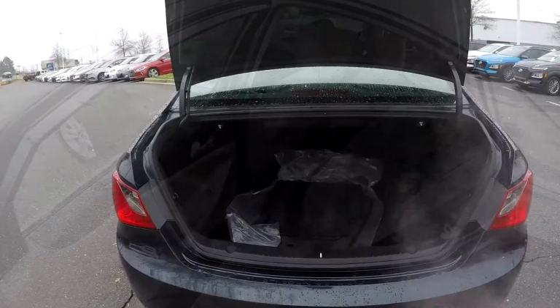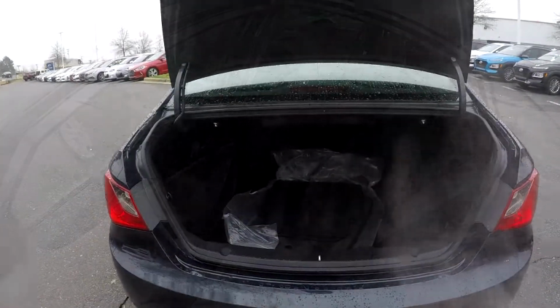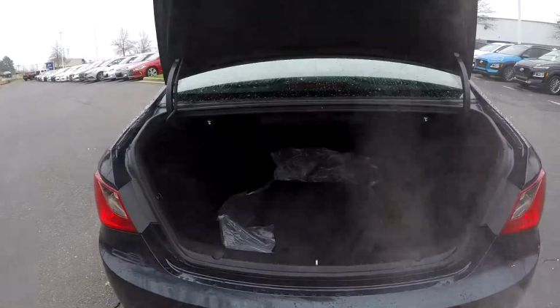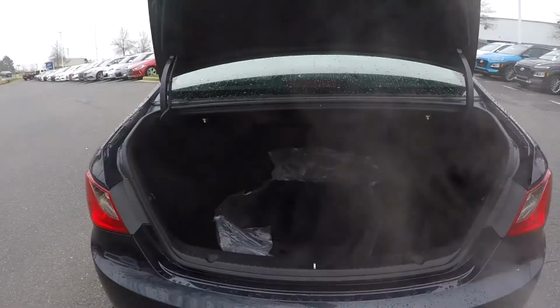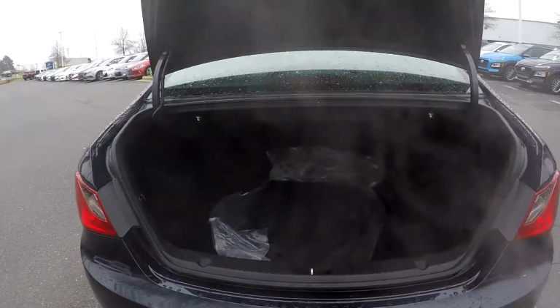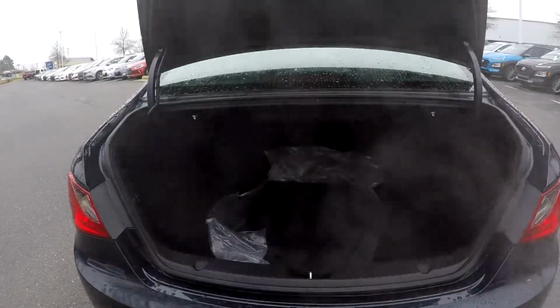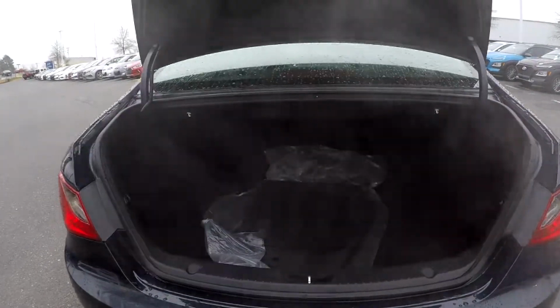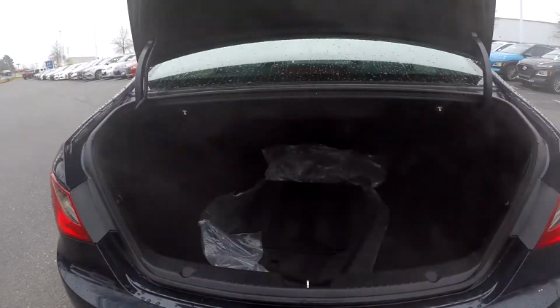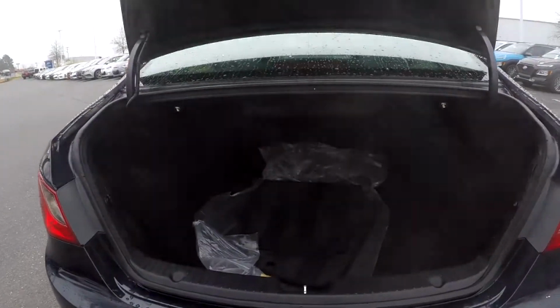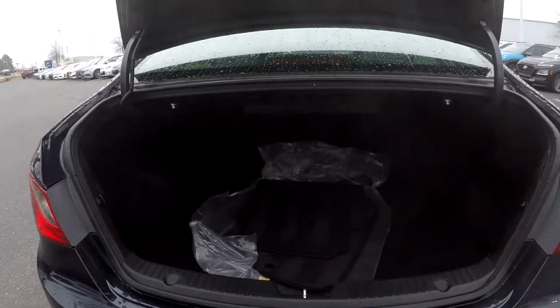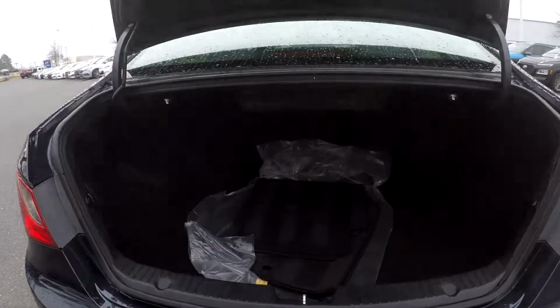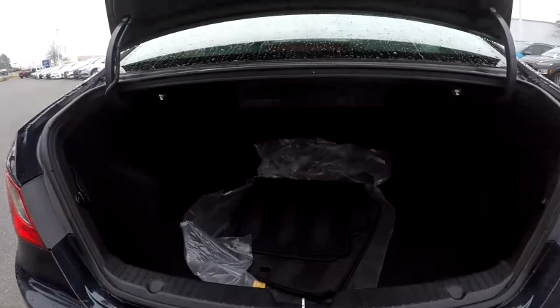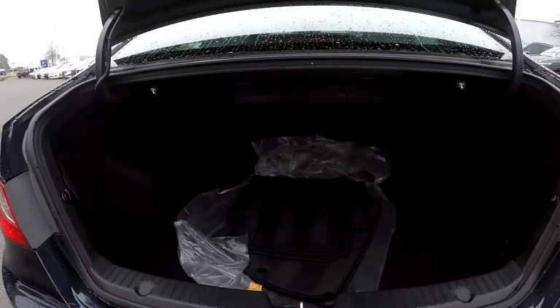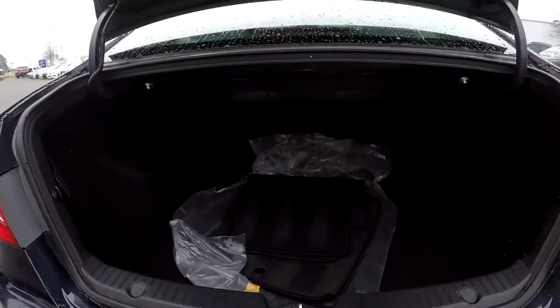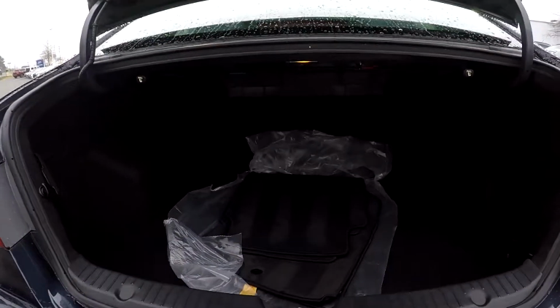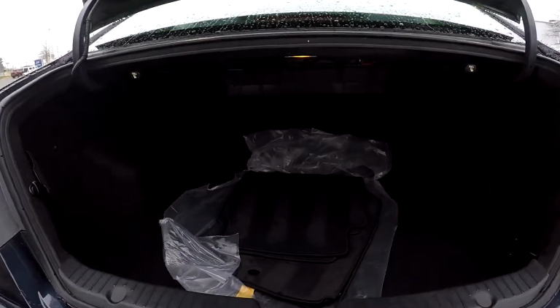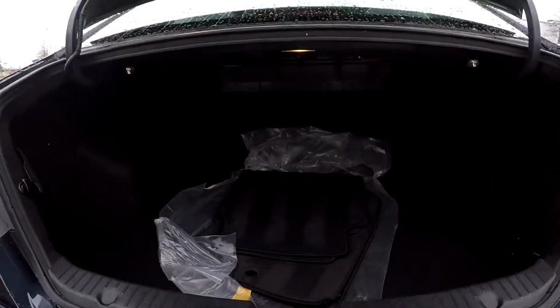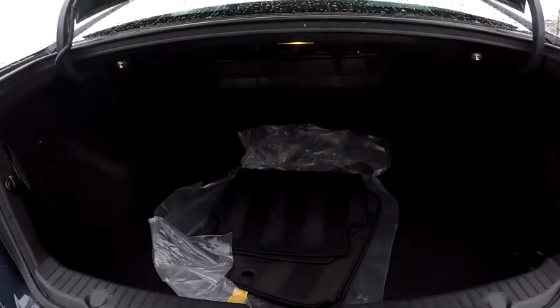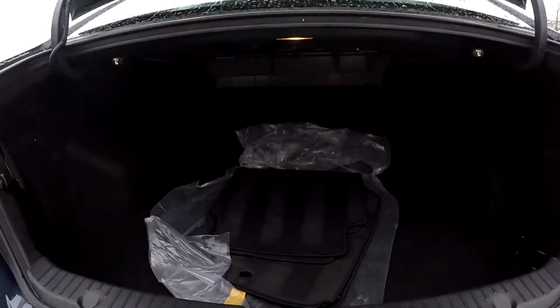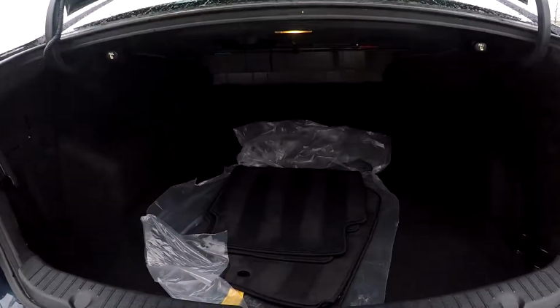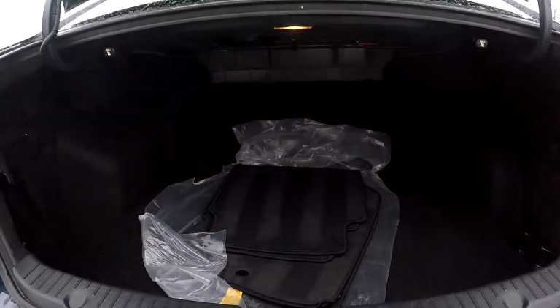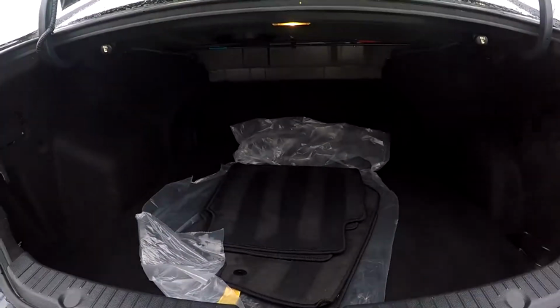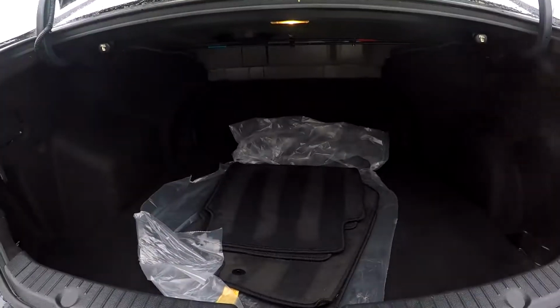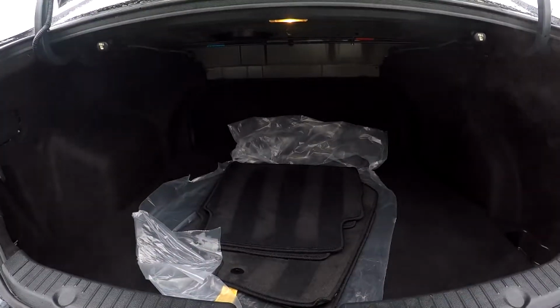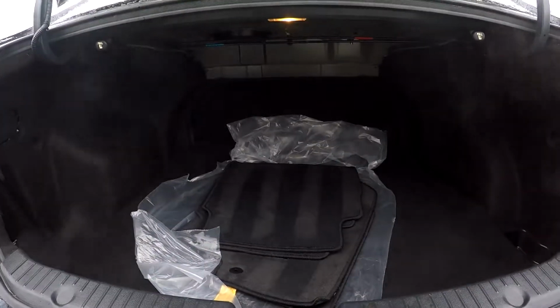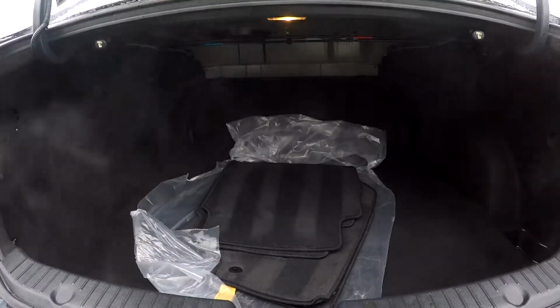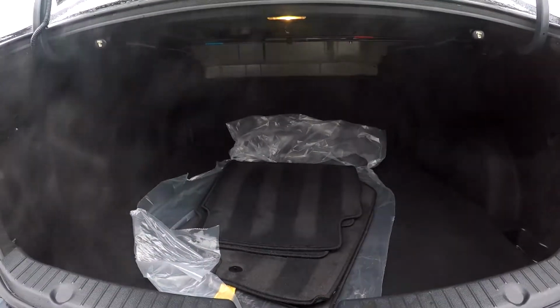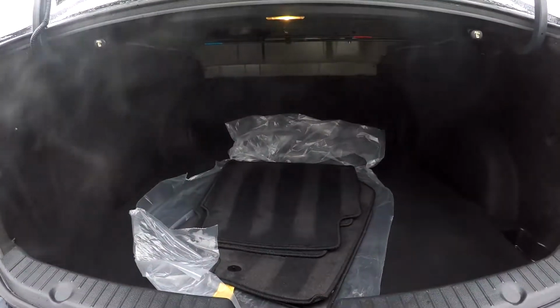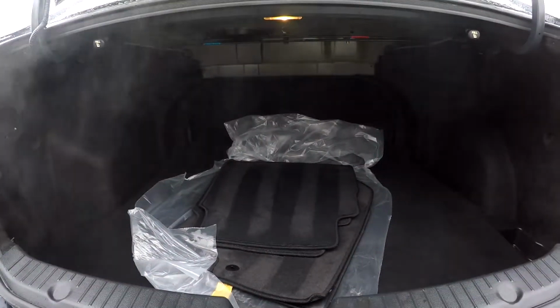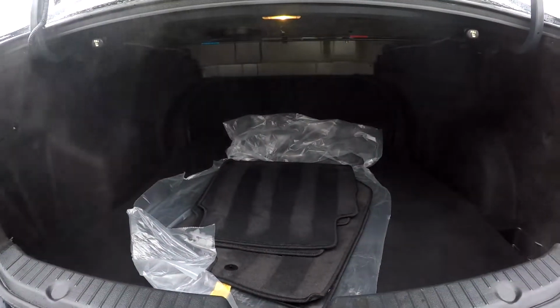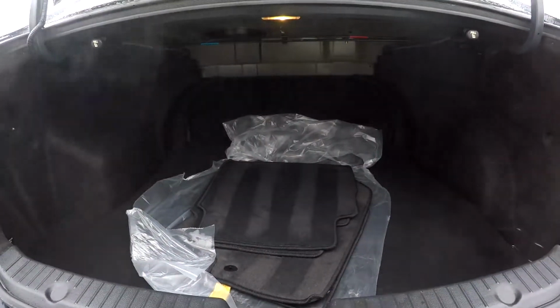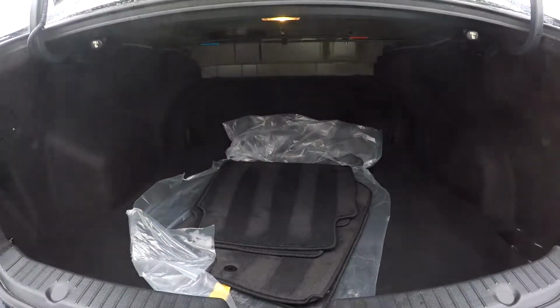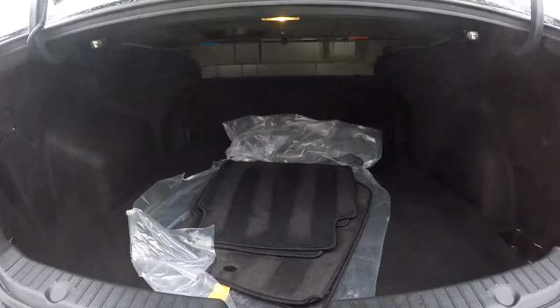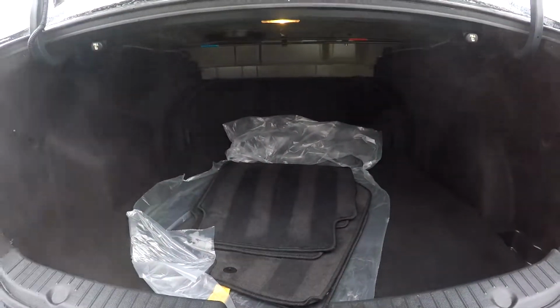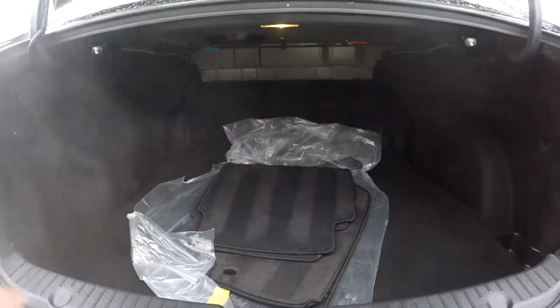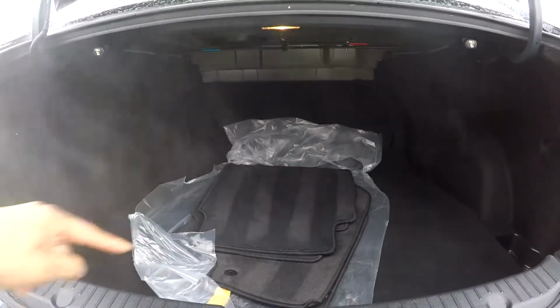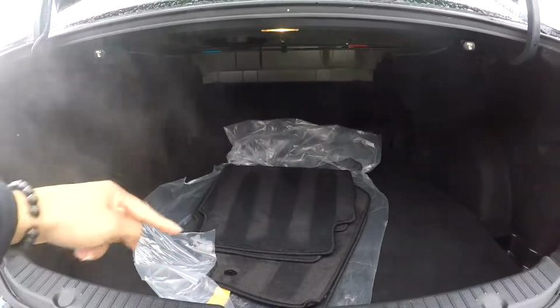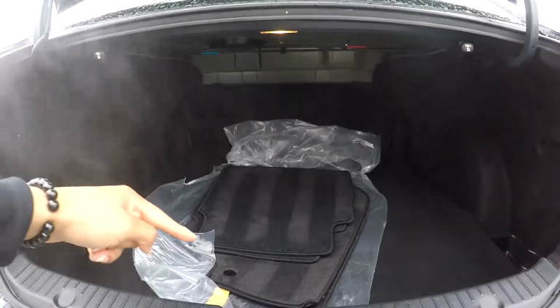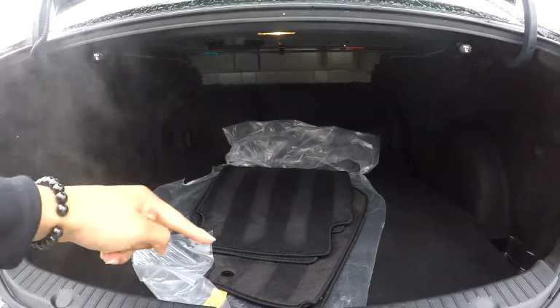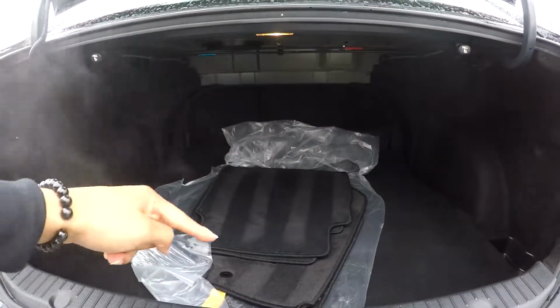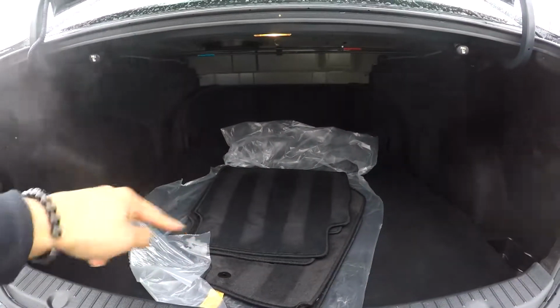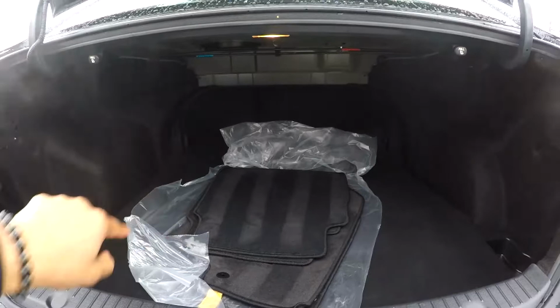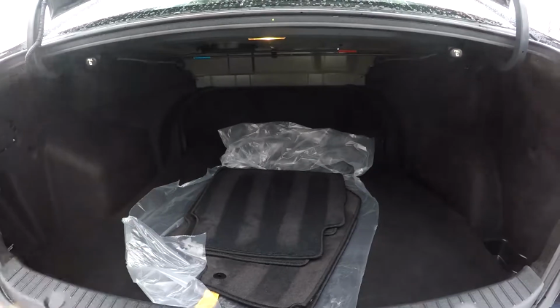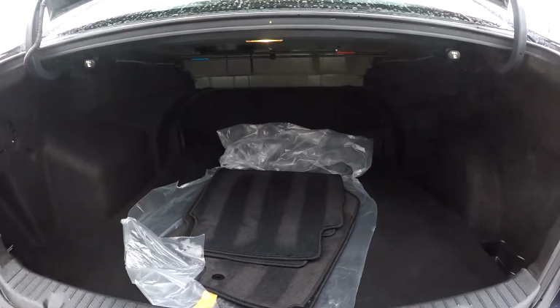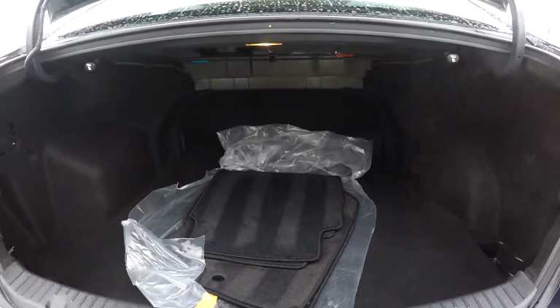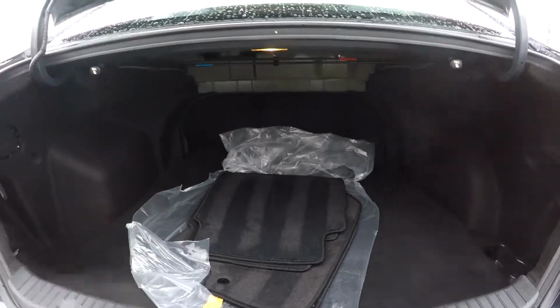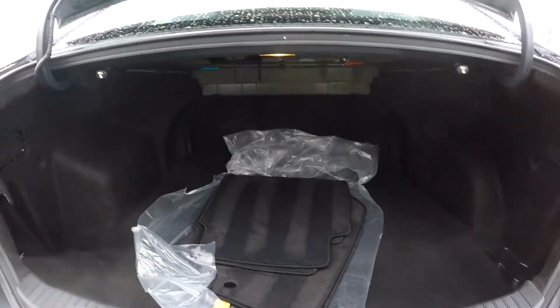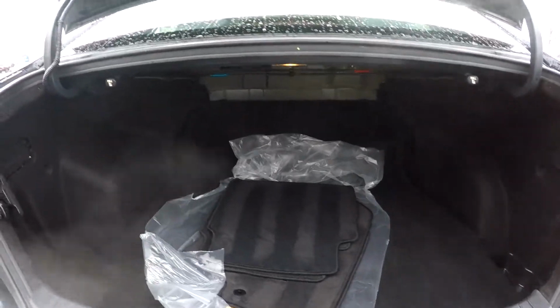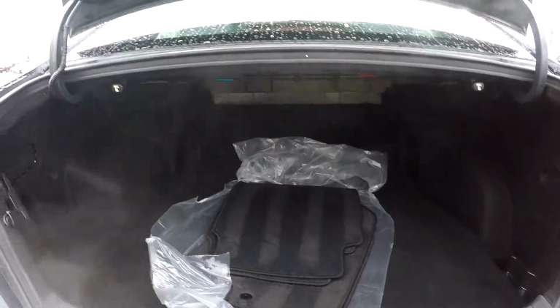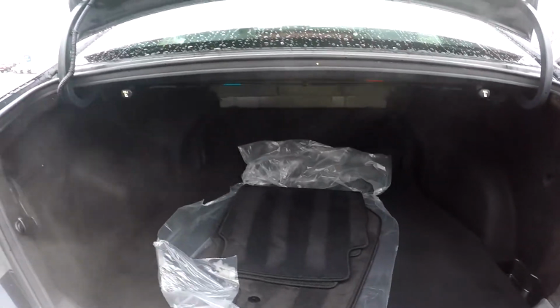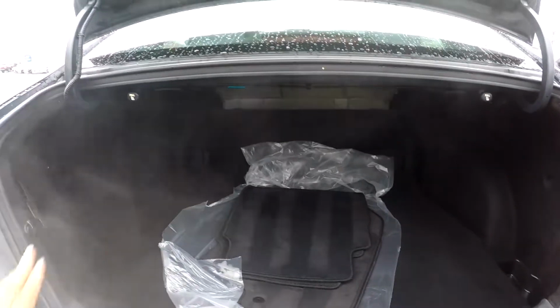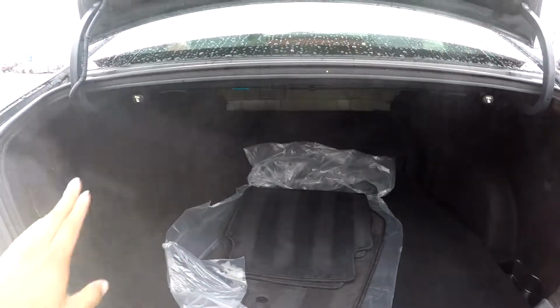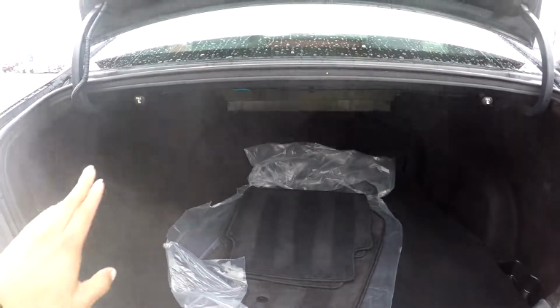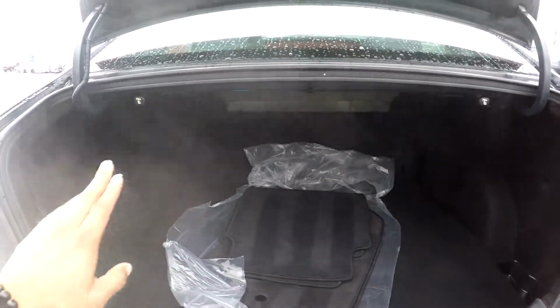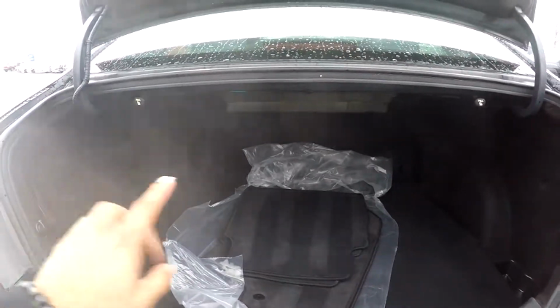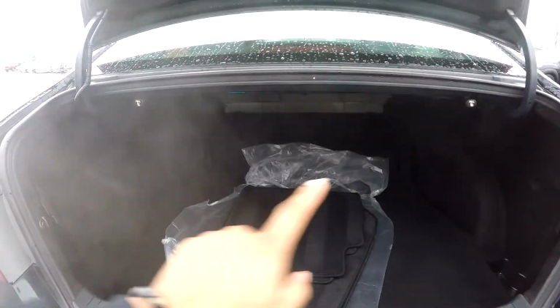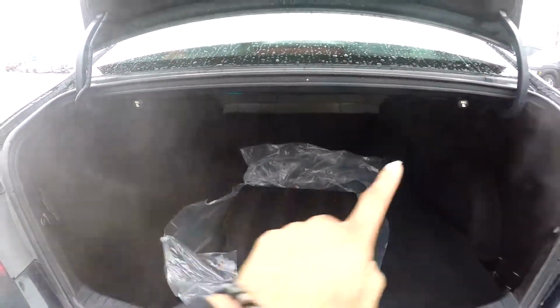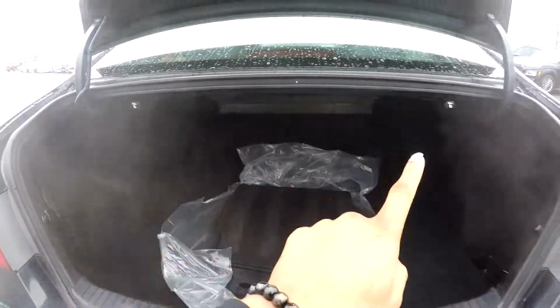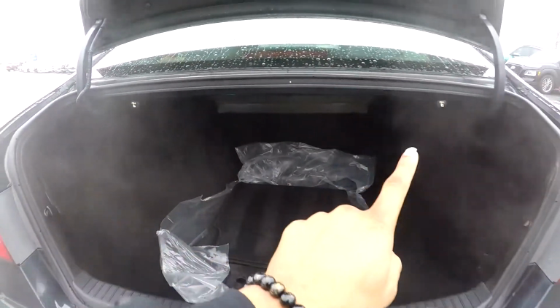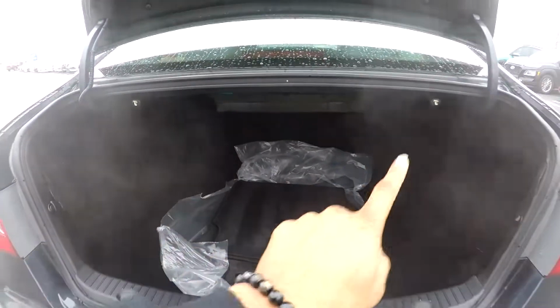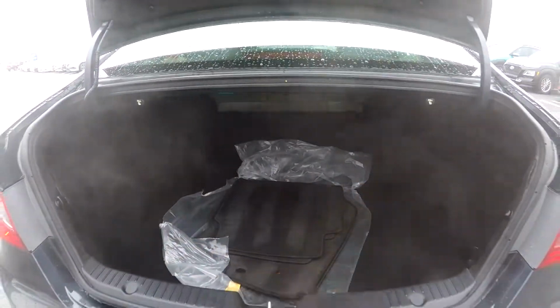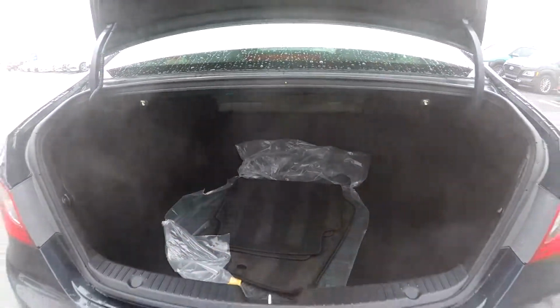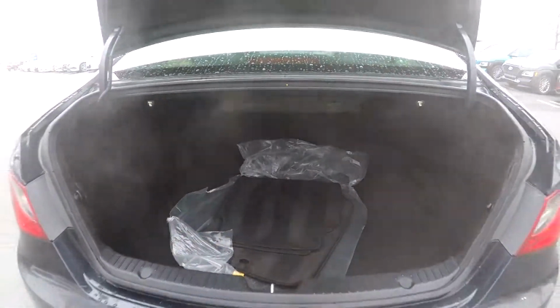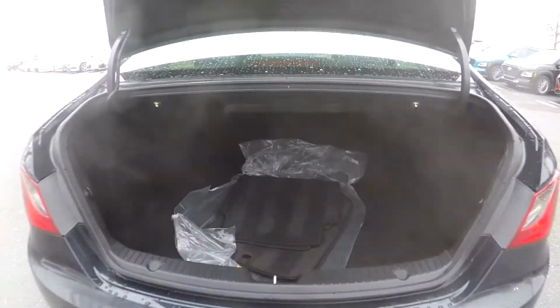Coming to your trunk area here, you have pretty decent space back here. You will see original mats placed down there for you. You're also gonna have seat release on both sides.